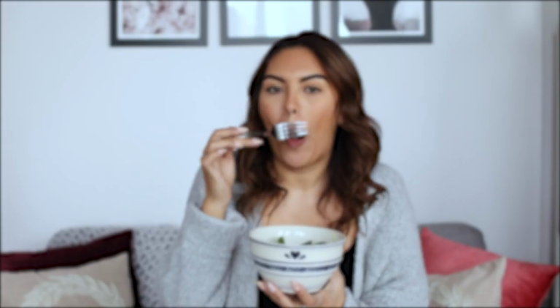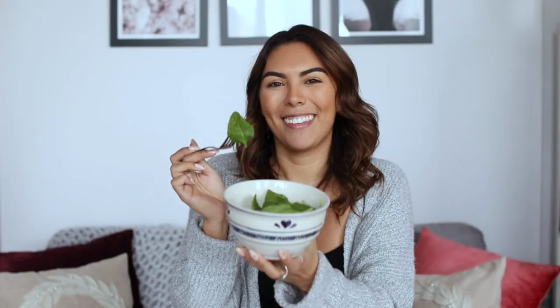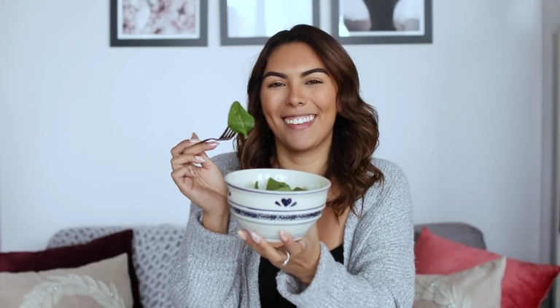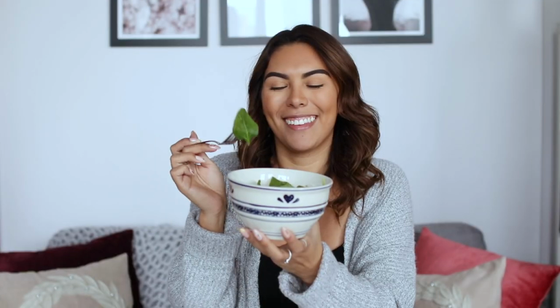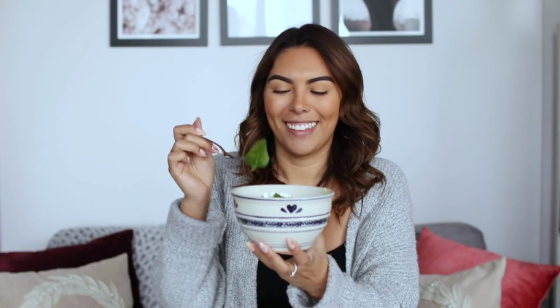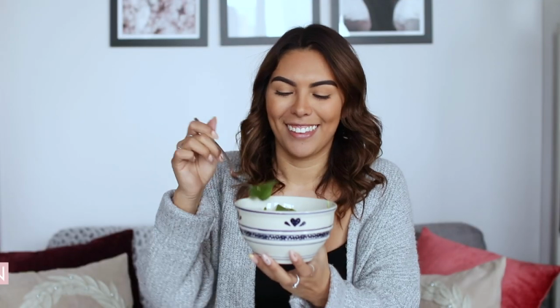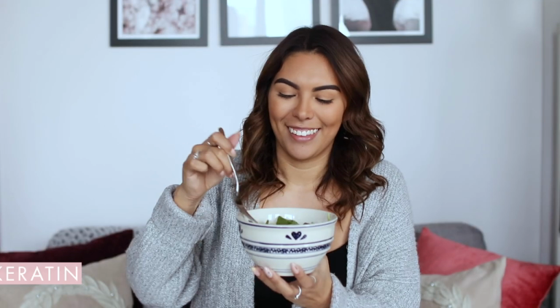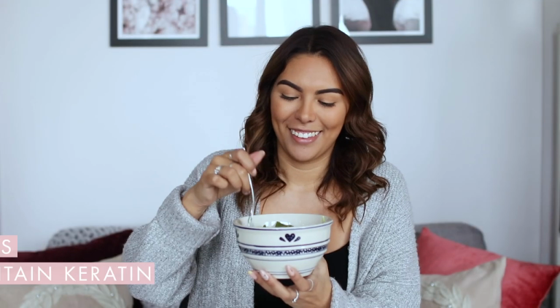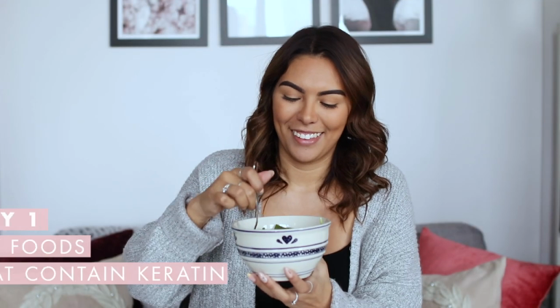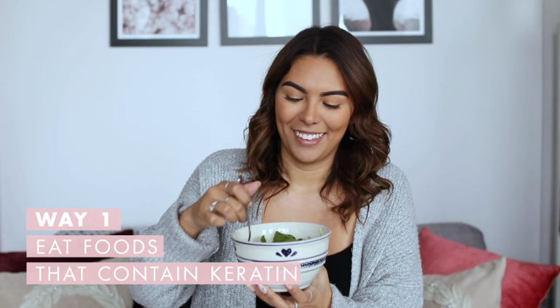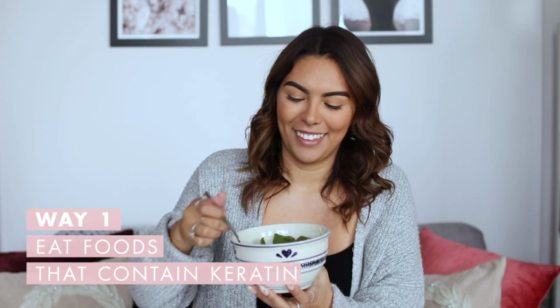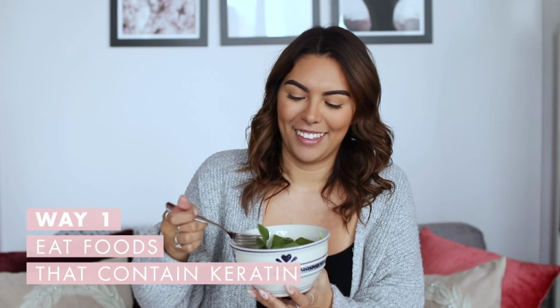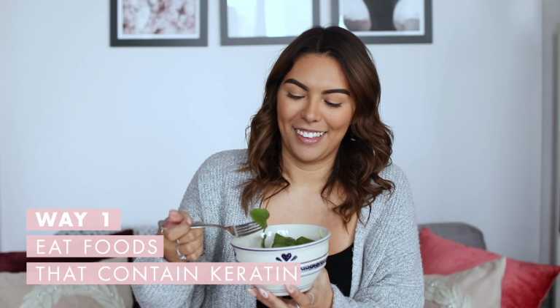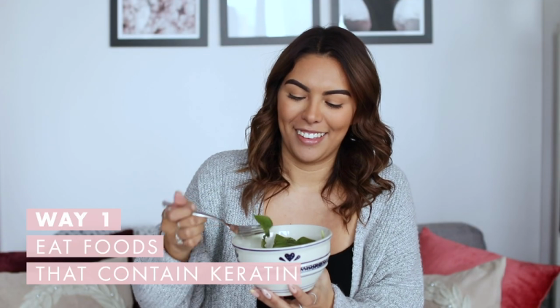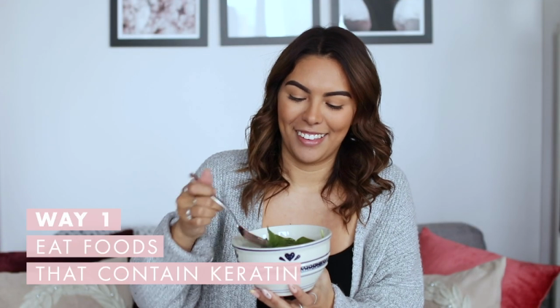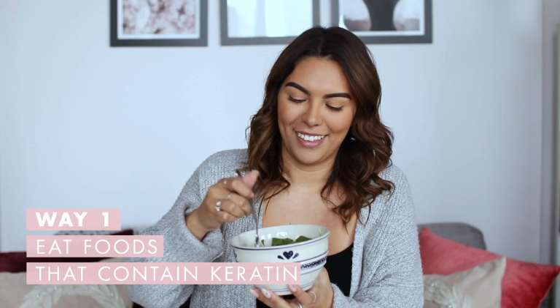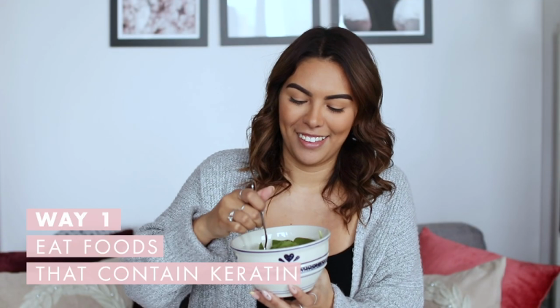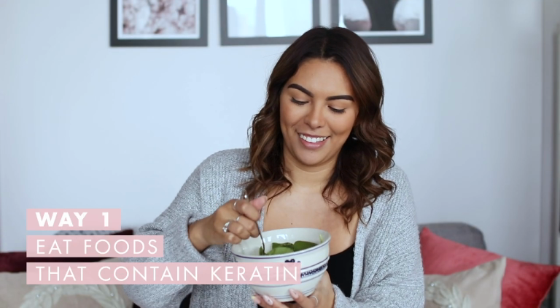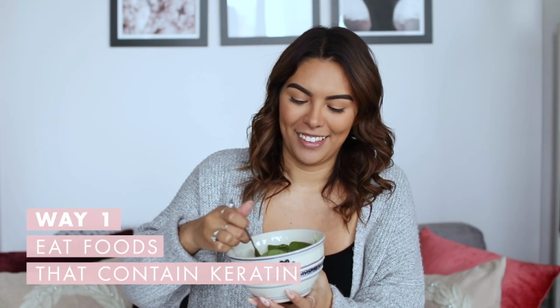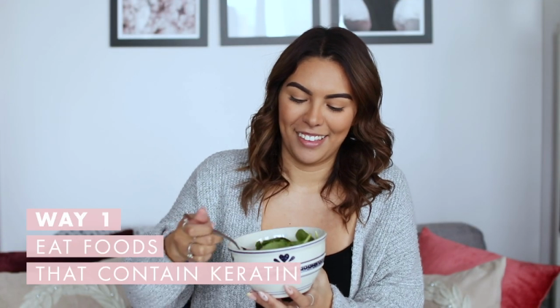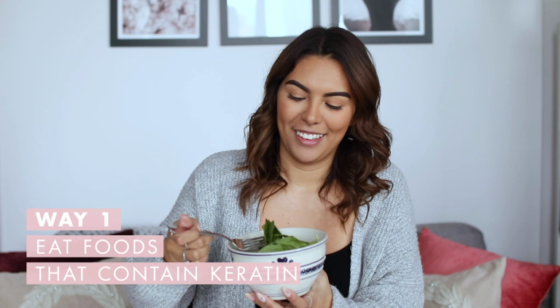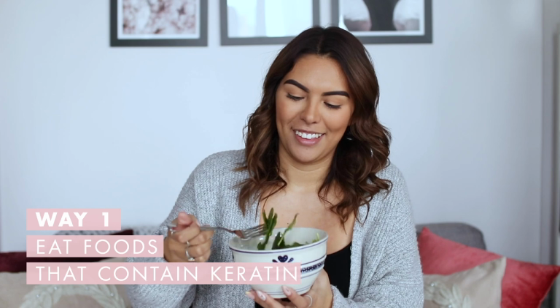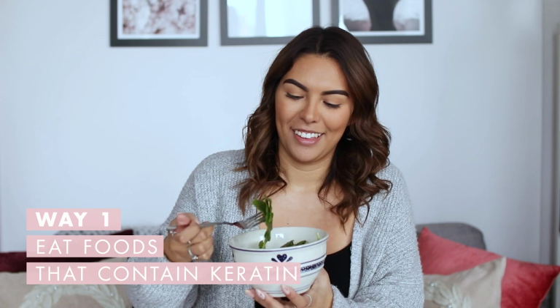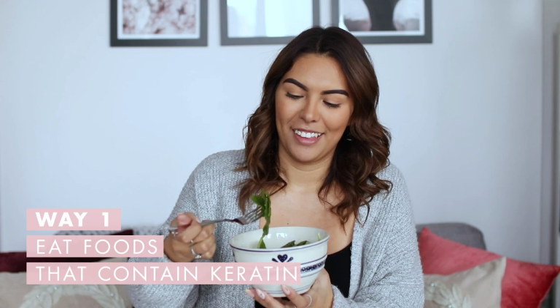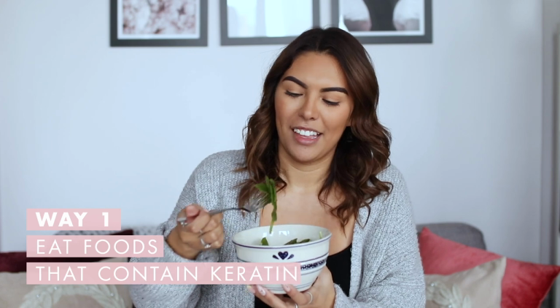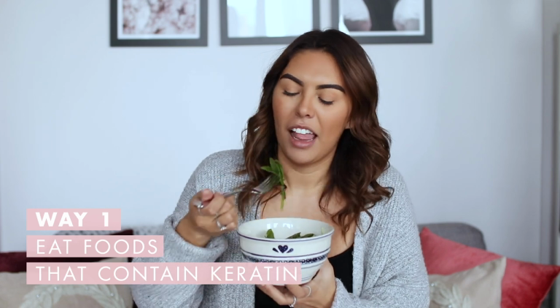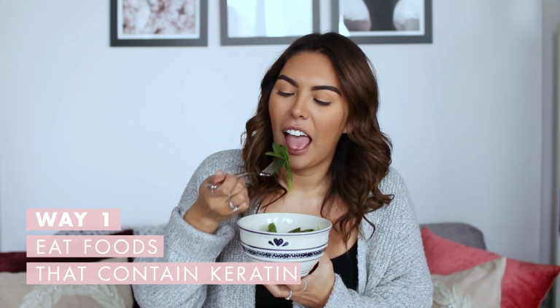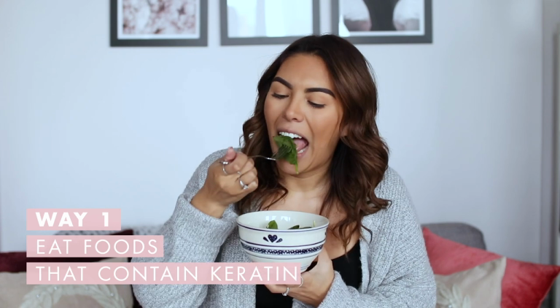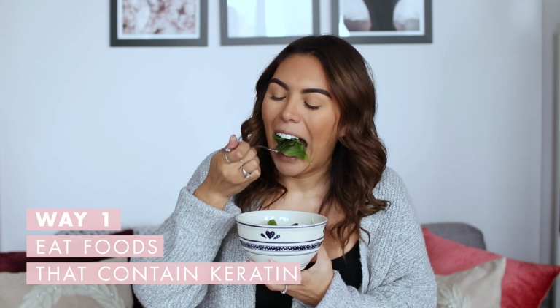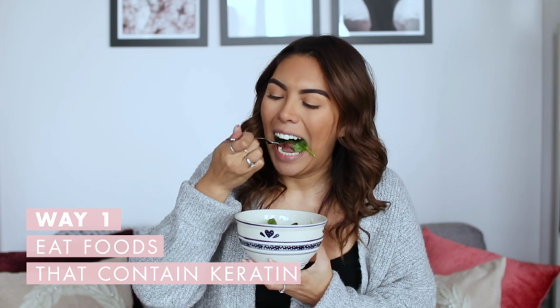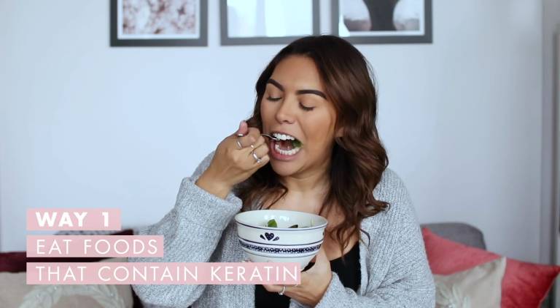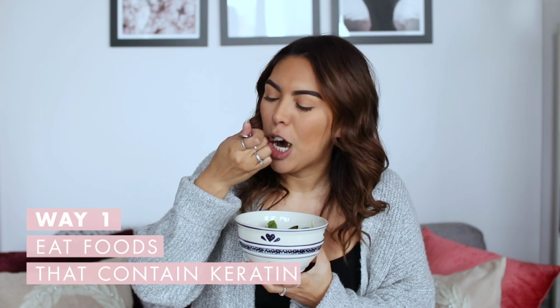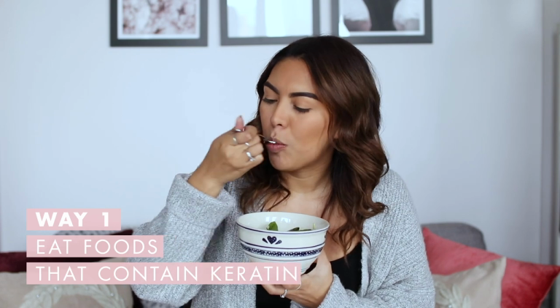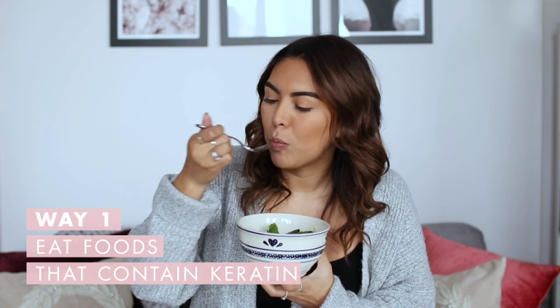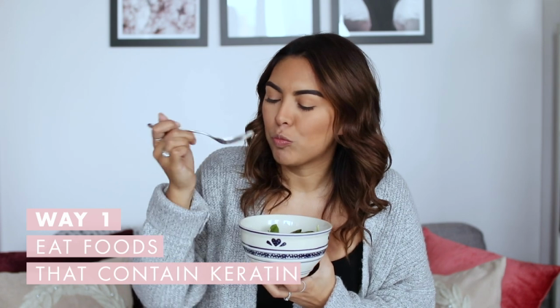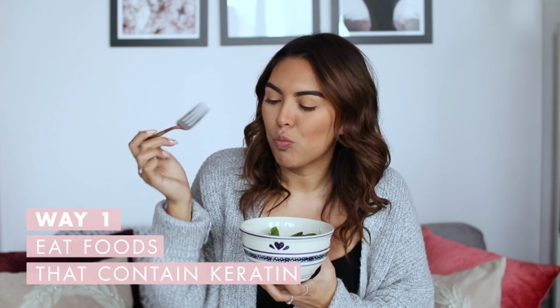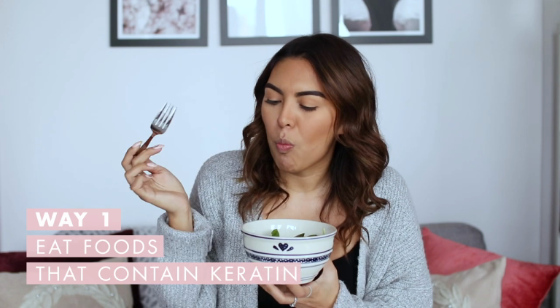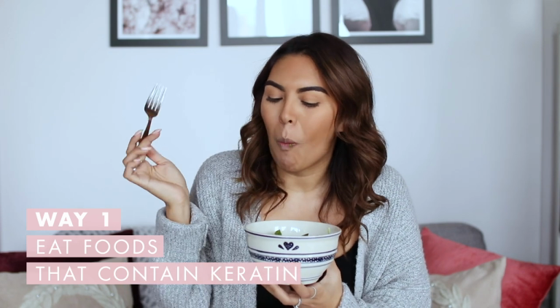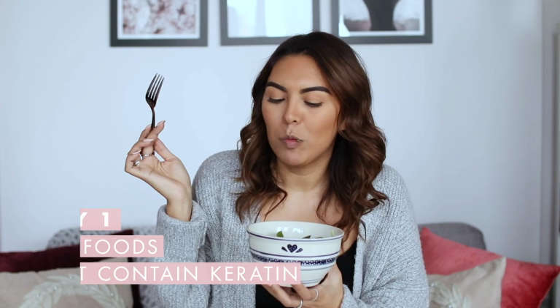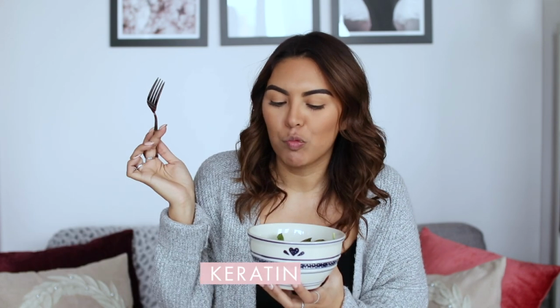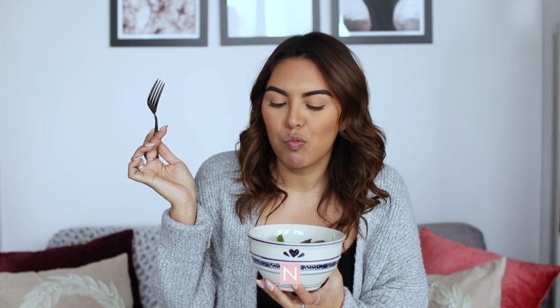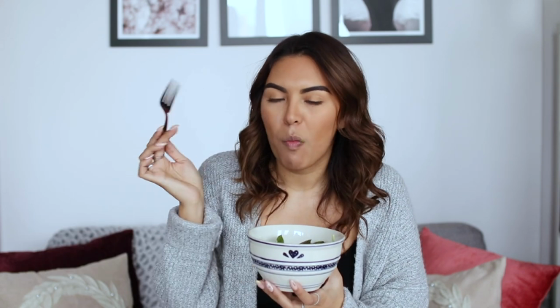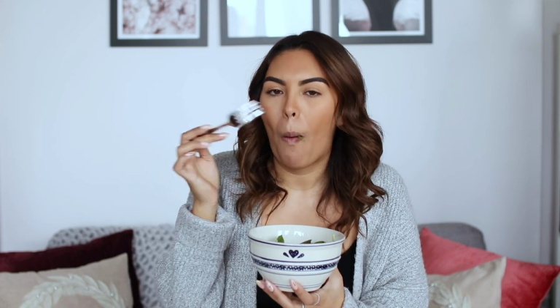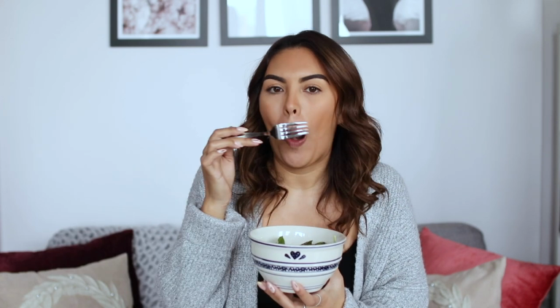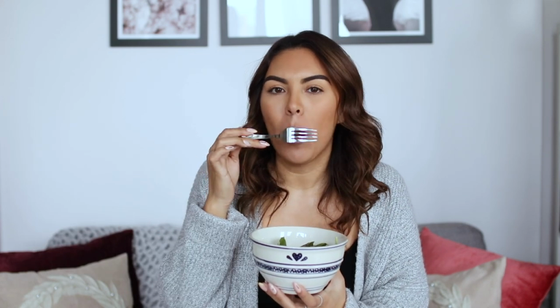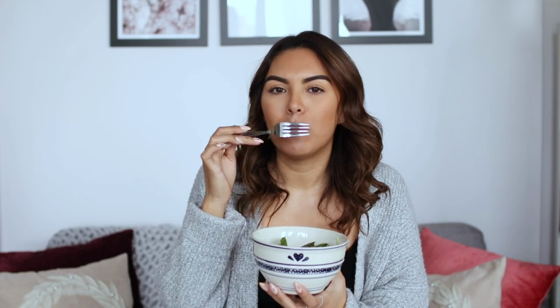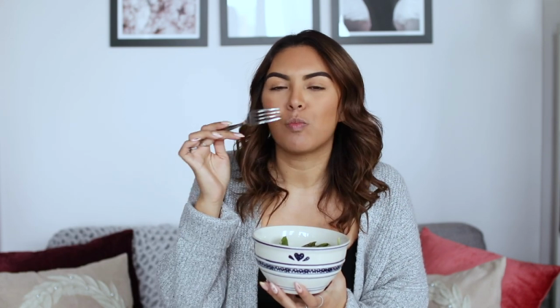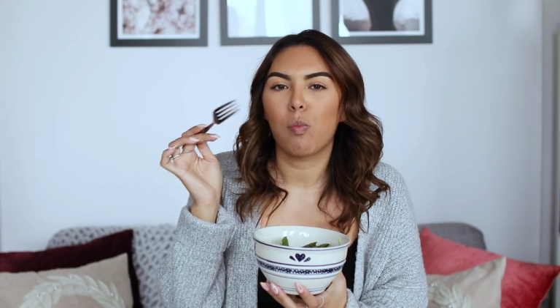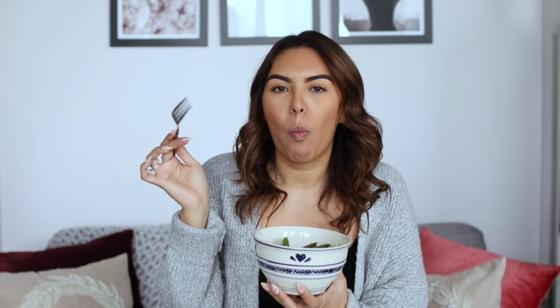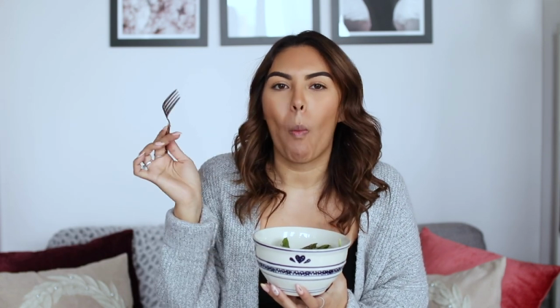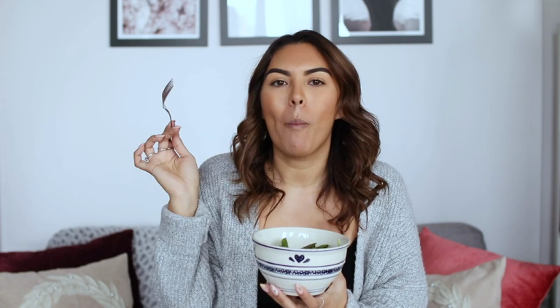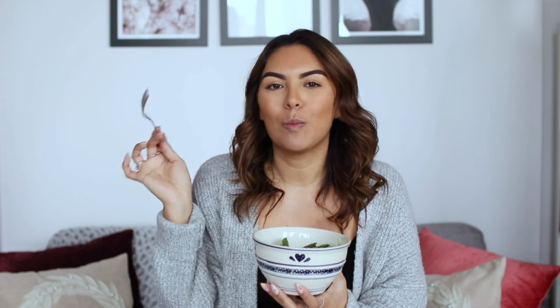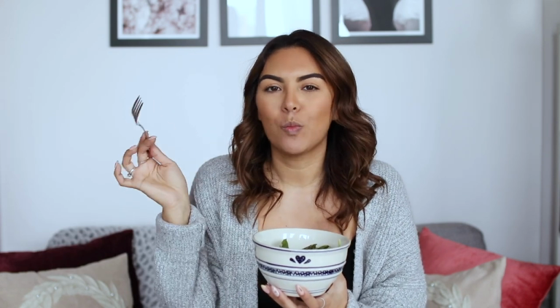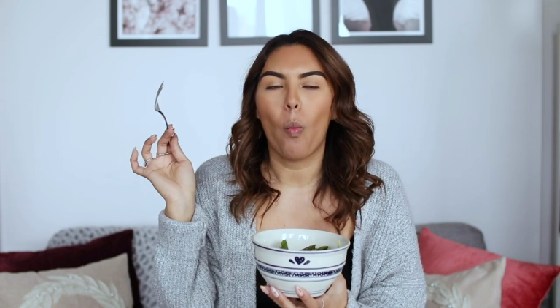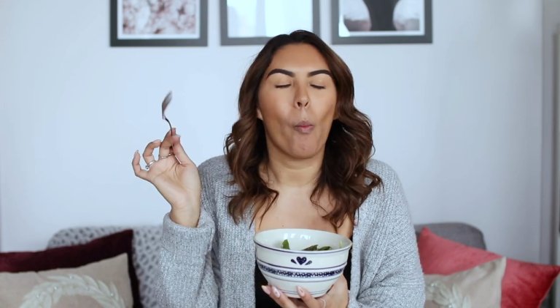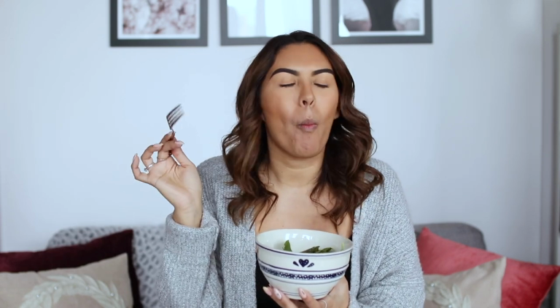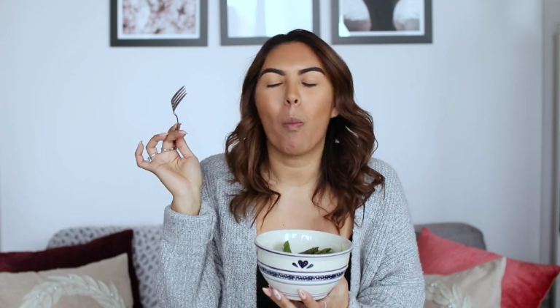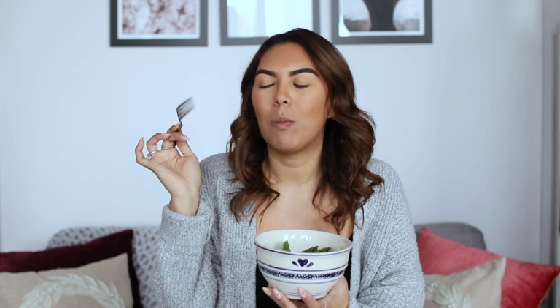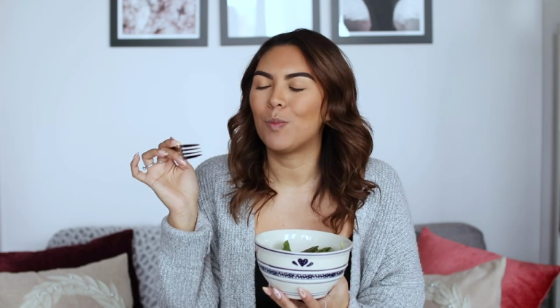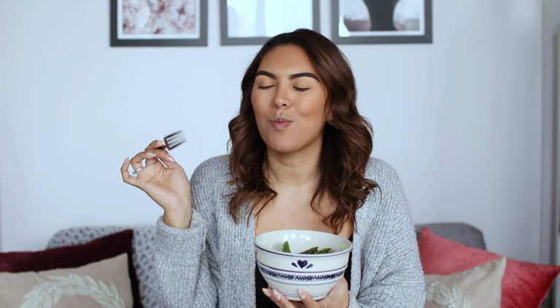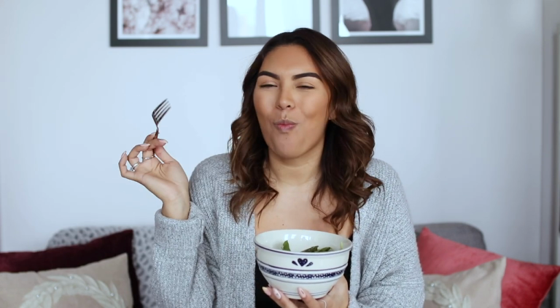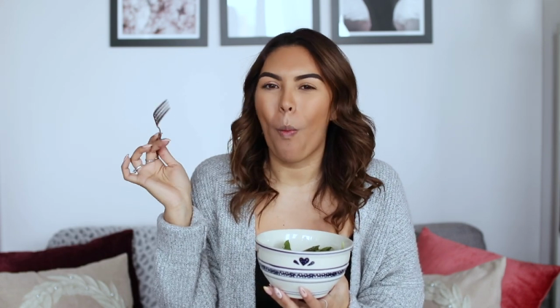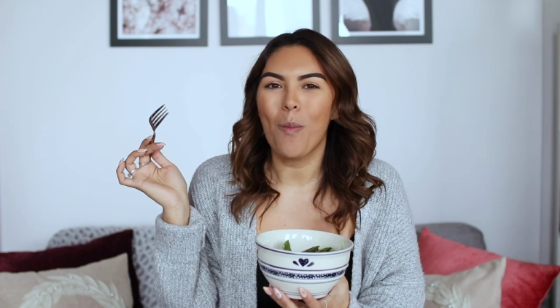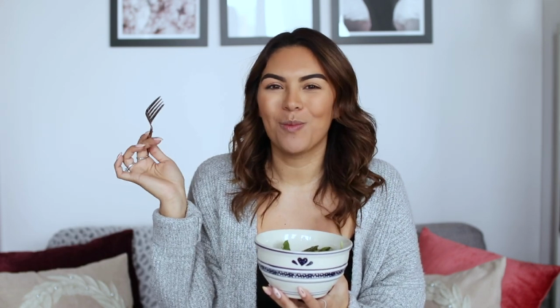Eat foods that are packed with keratin. Keratin is a protein critical for growth and healthy hair. Some foods that are packed with keratin include anchovies and nuts.